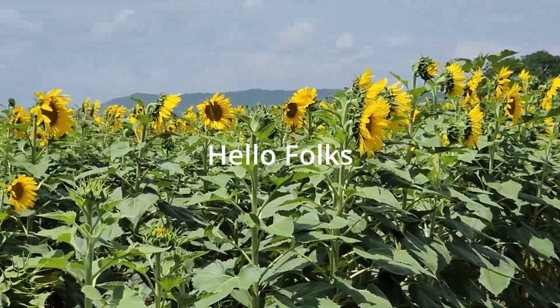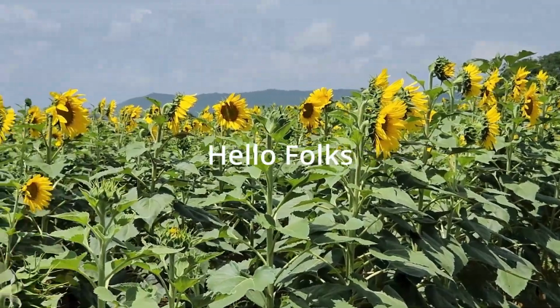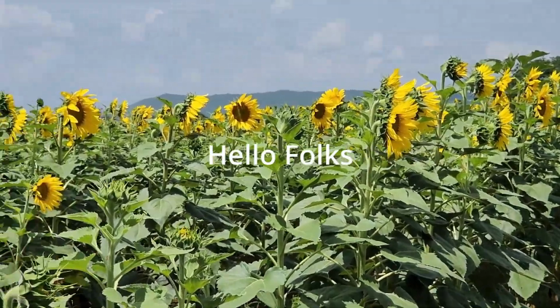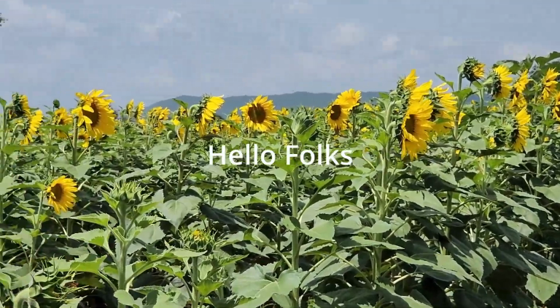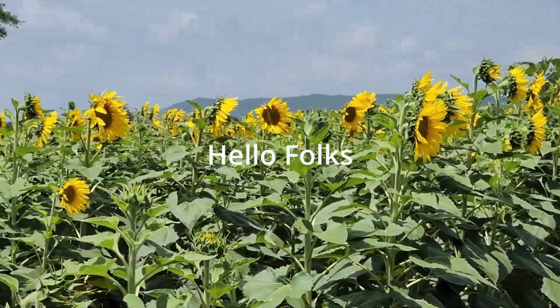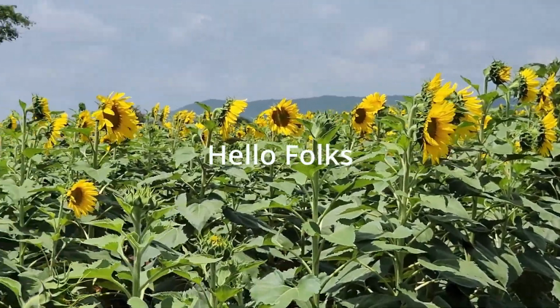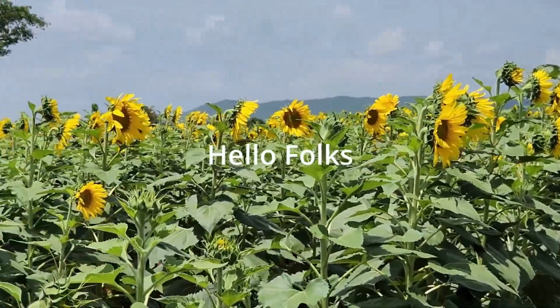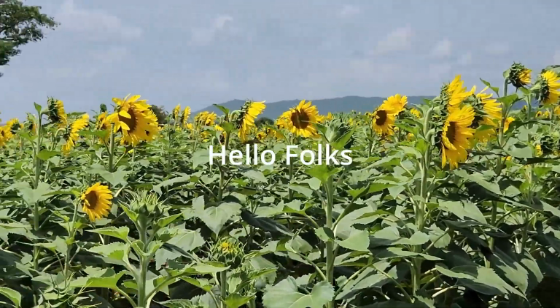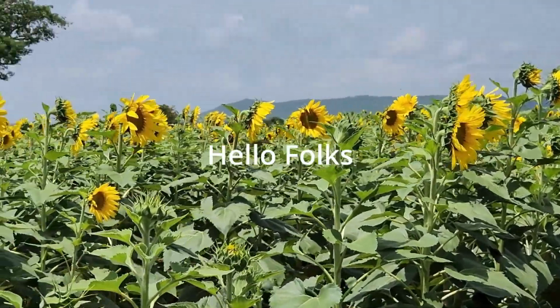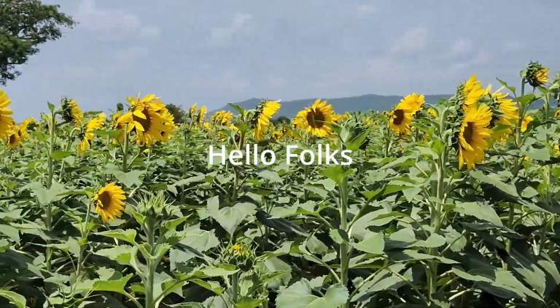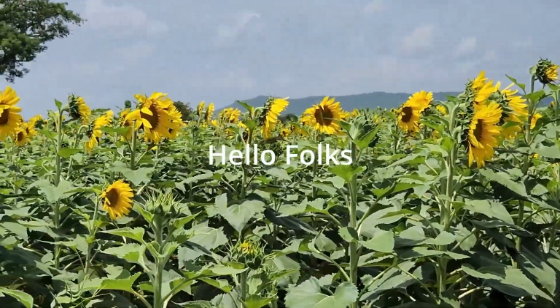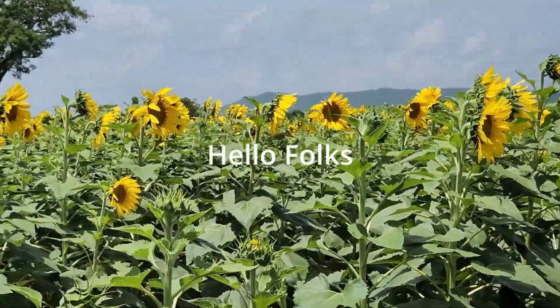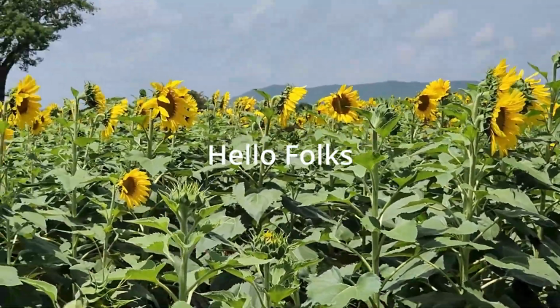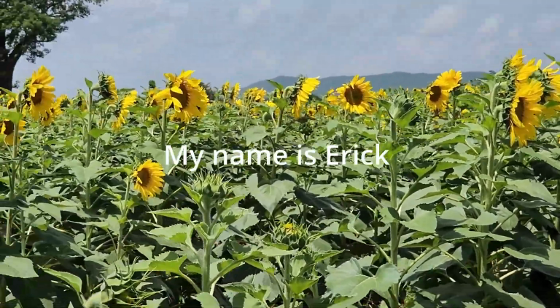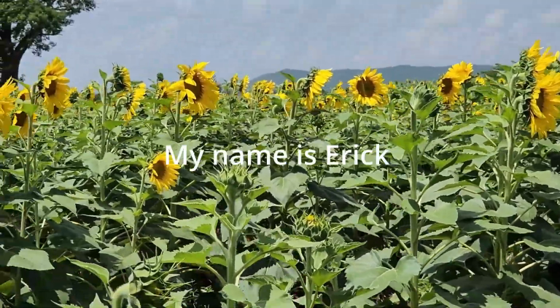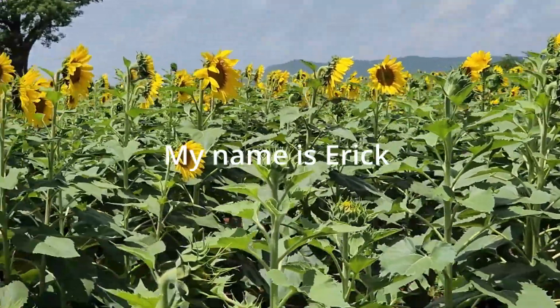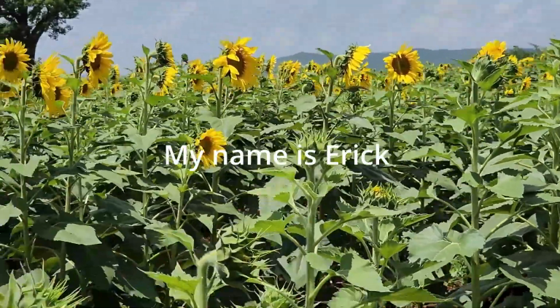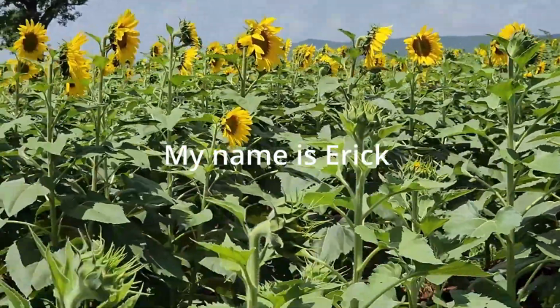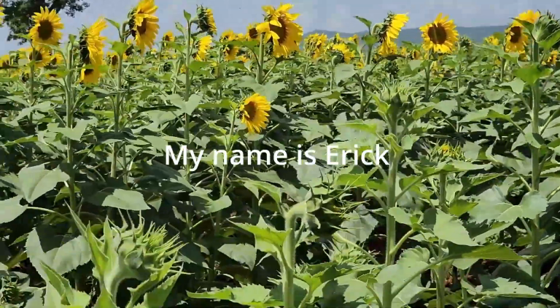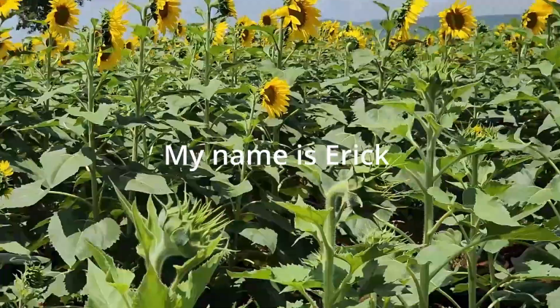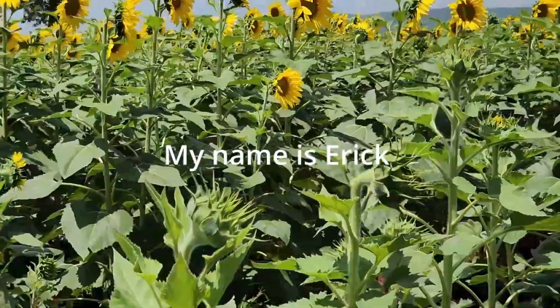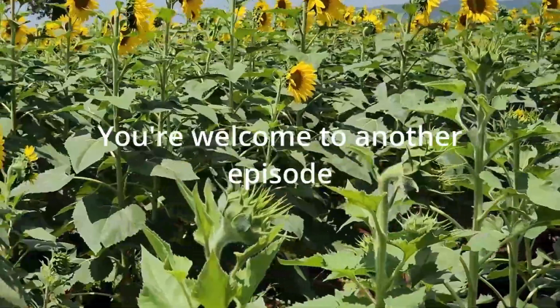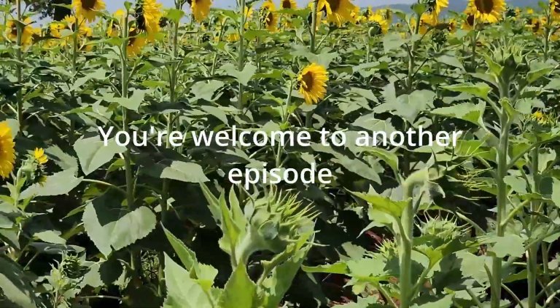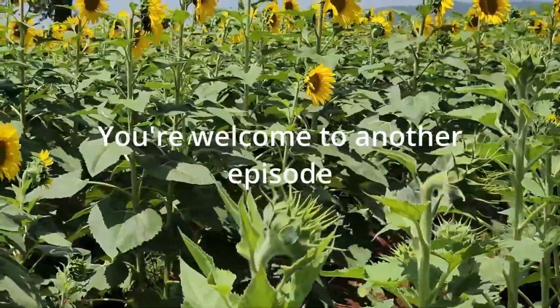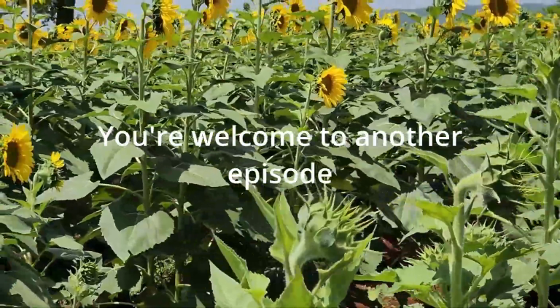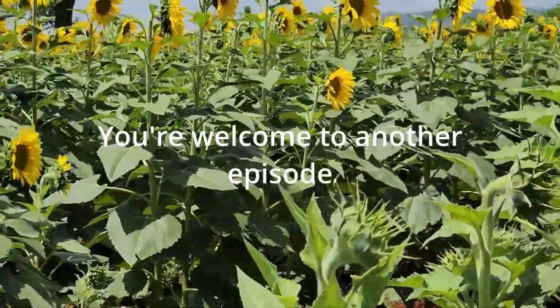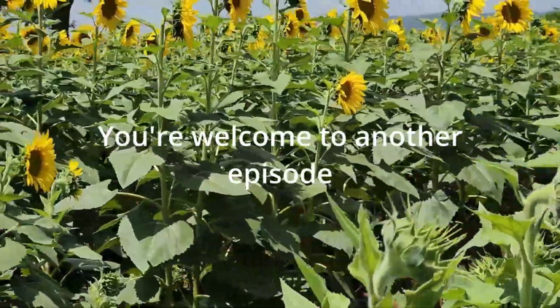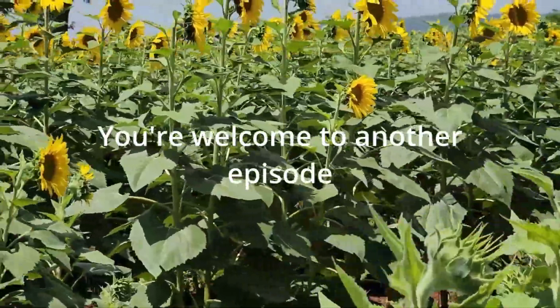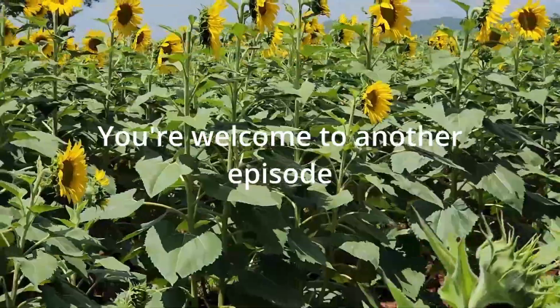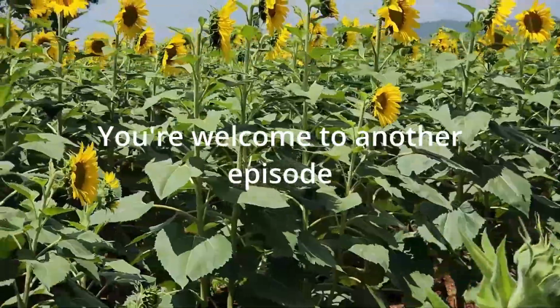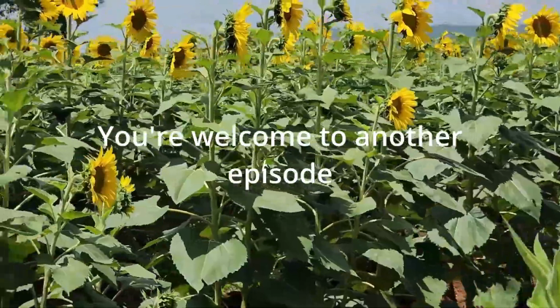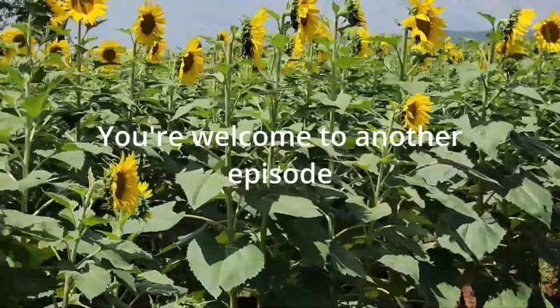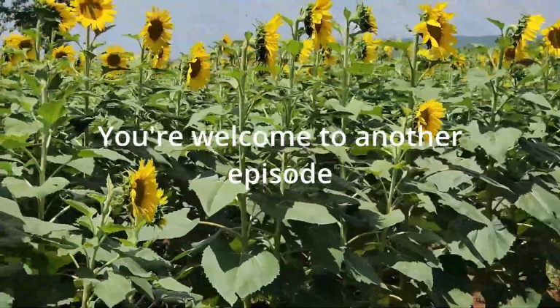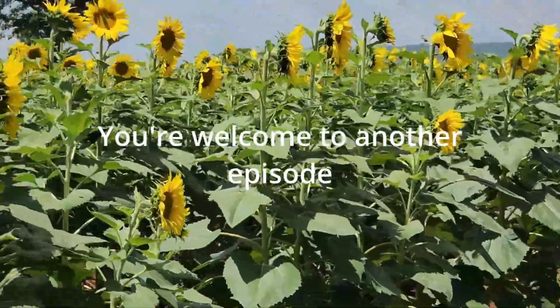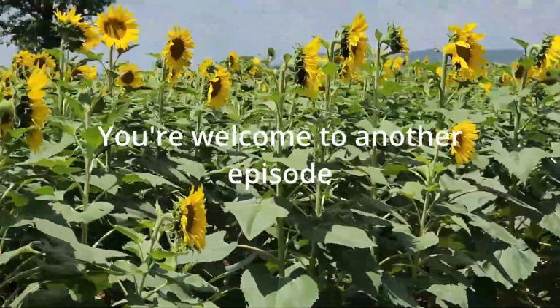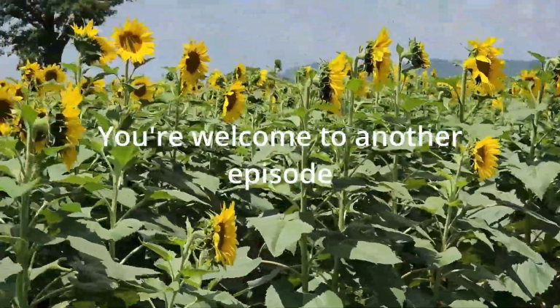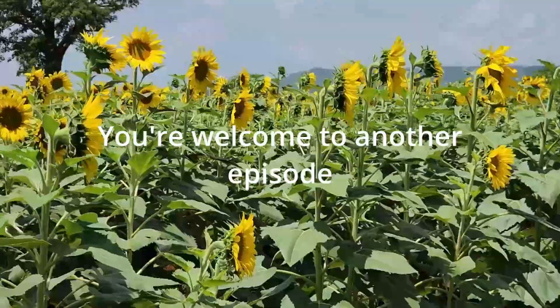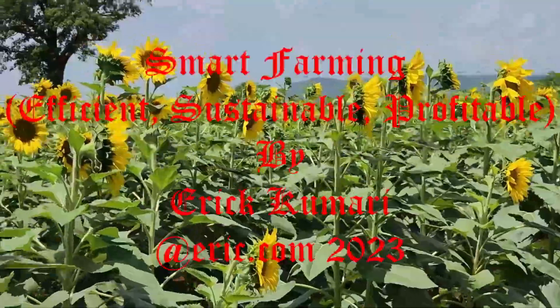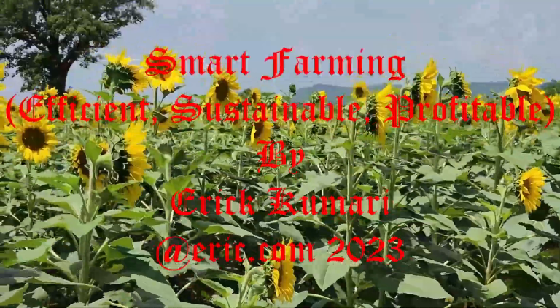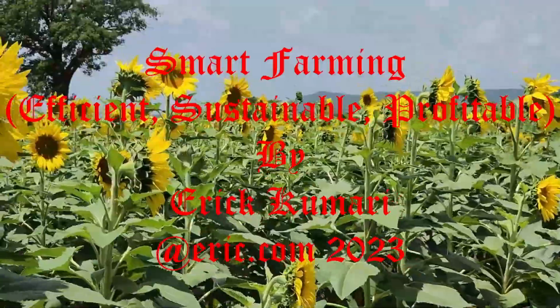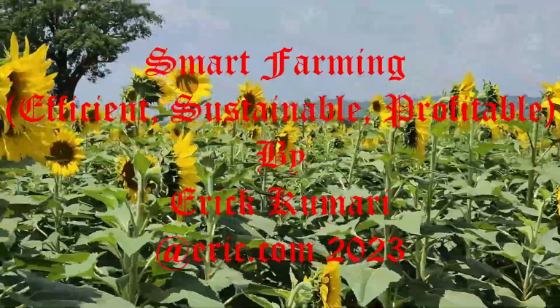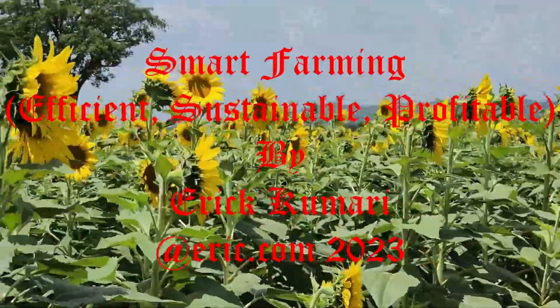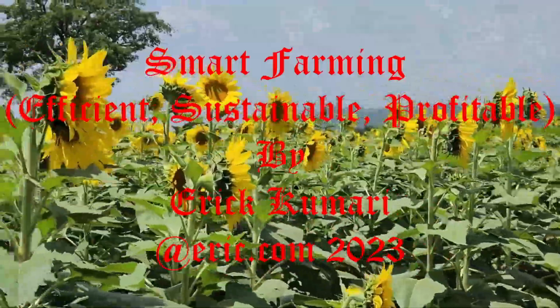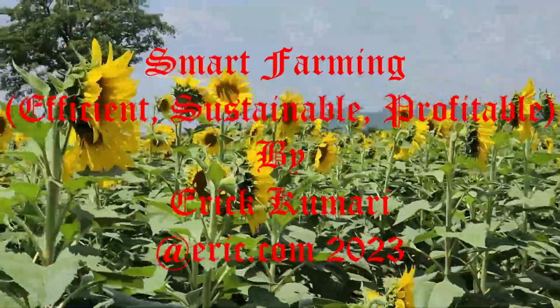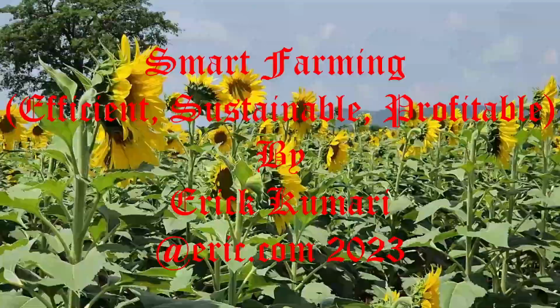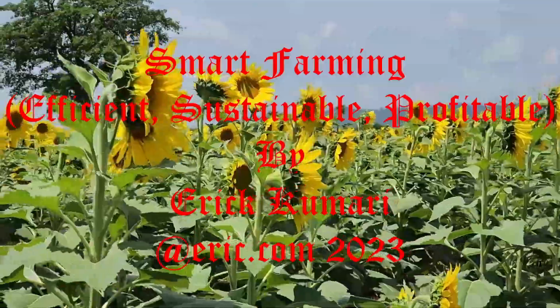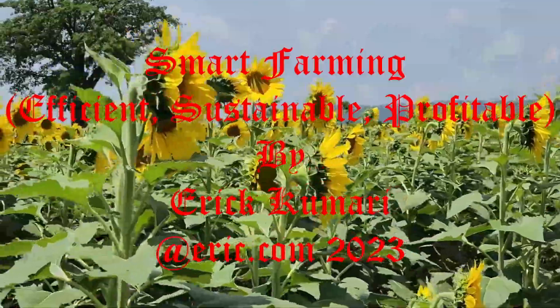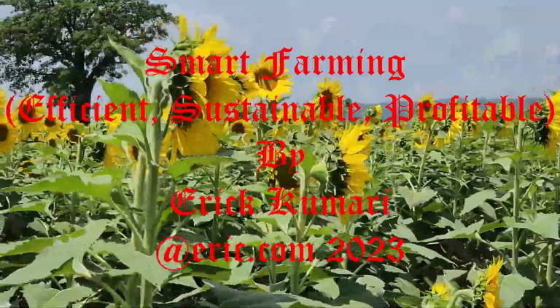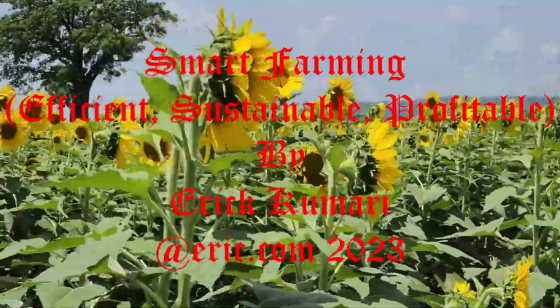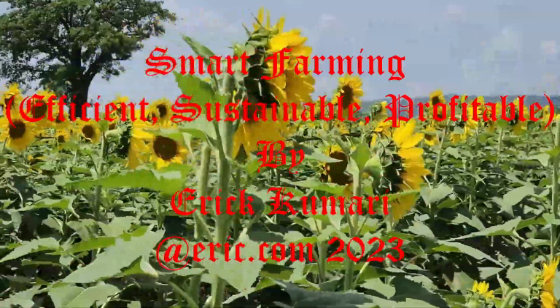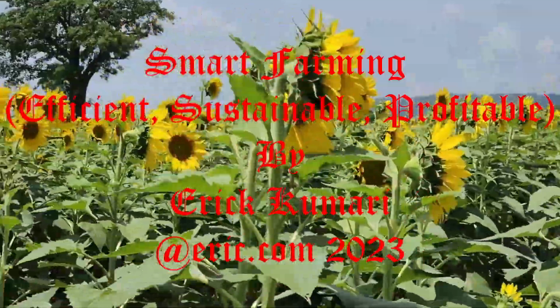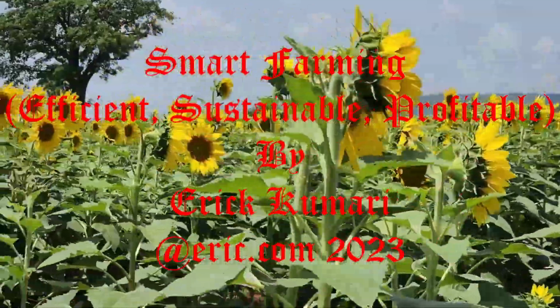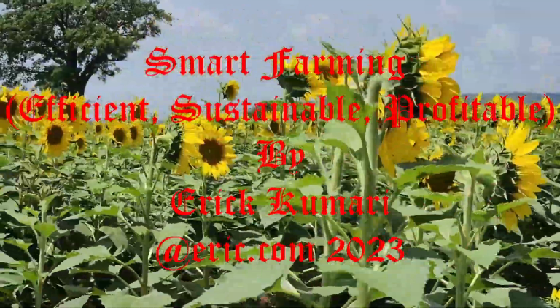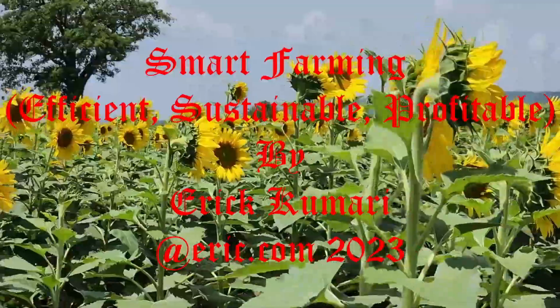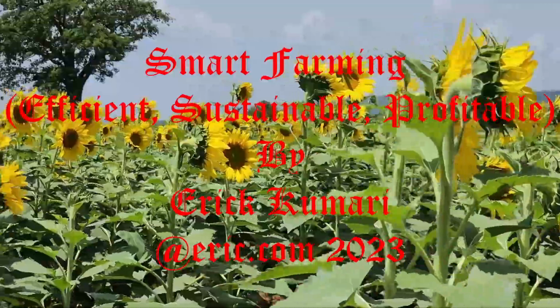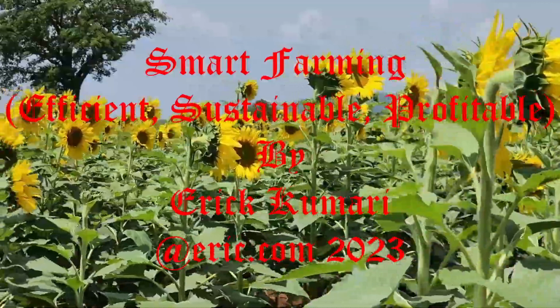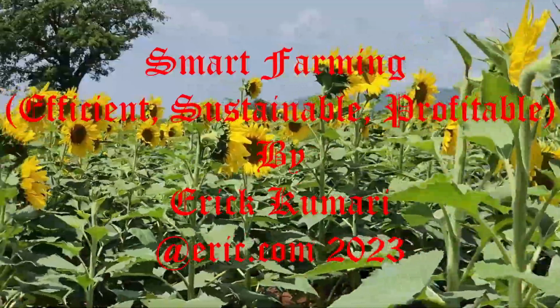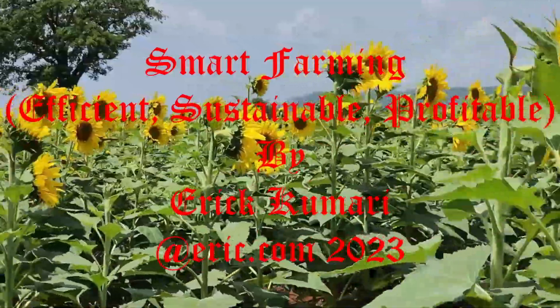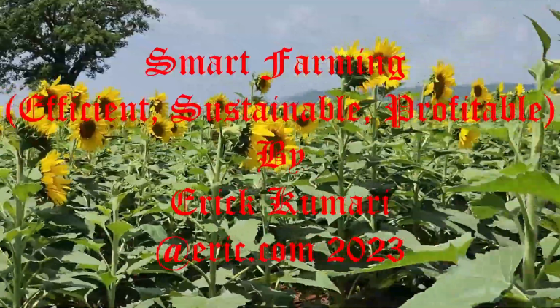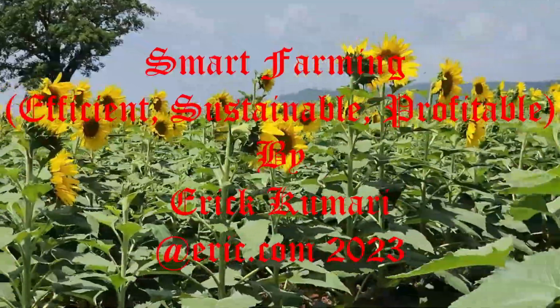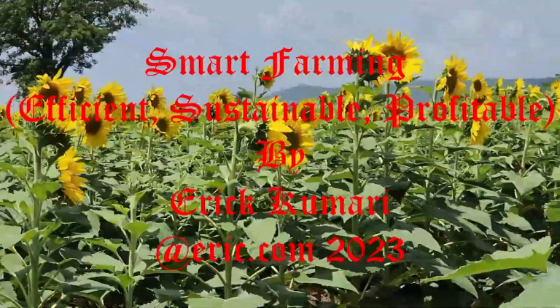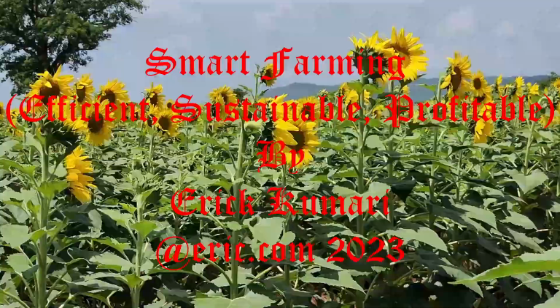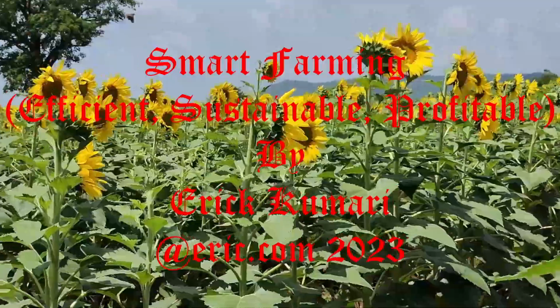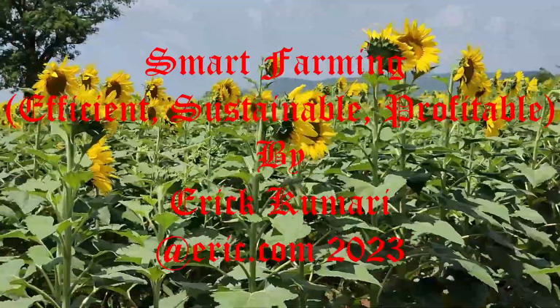Hello, folks. My name is Eric. Welcome to another episode. In this episode, we are going to discuss about smart farming.